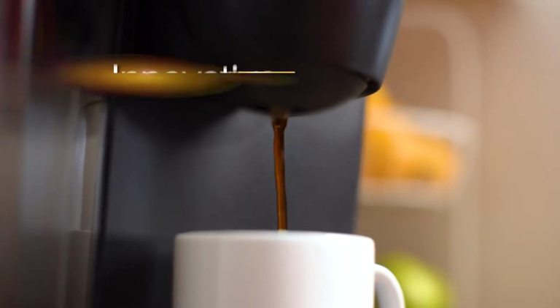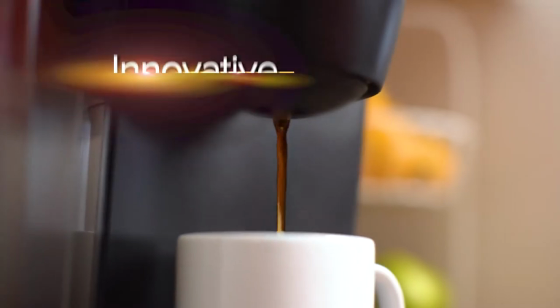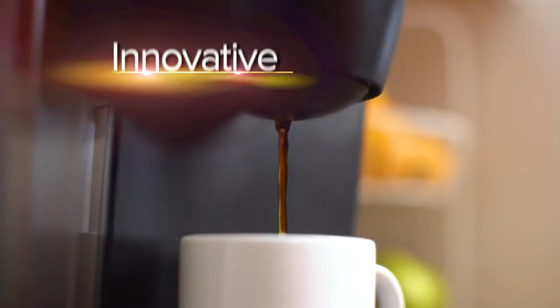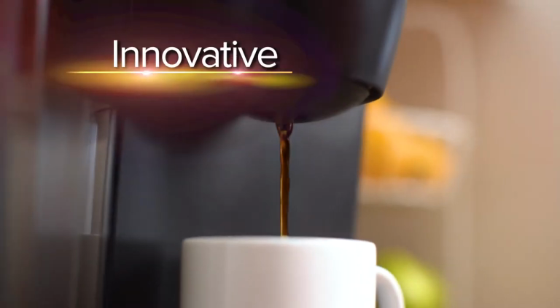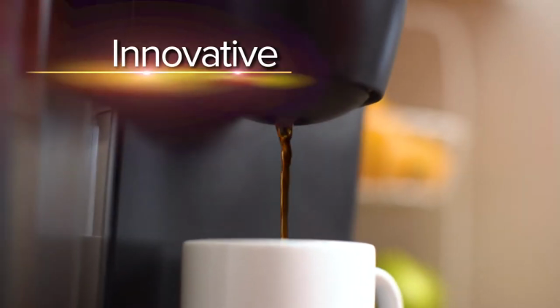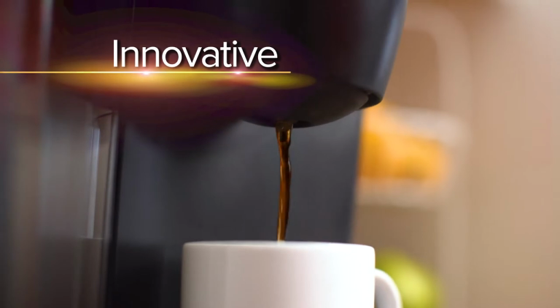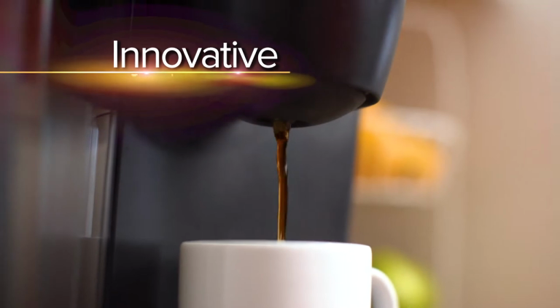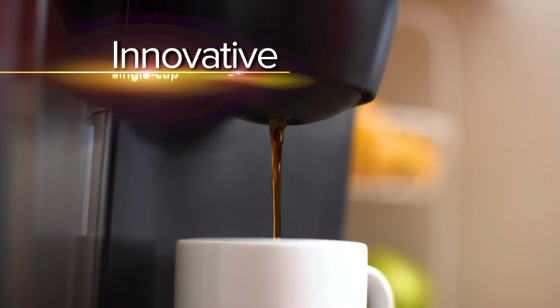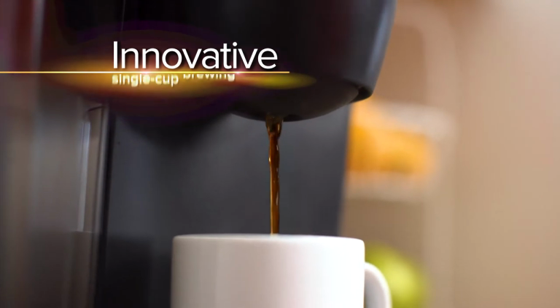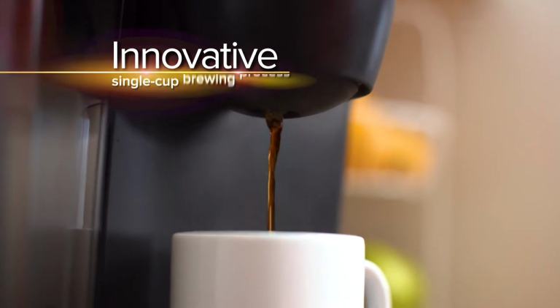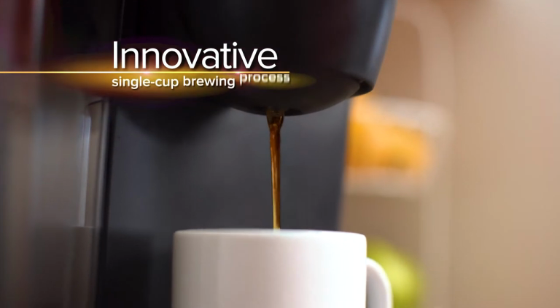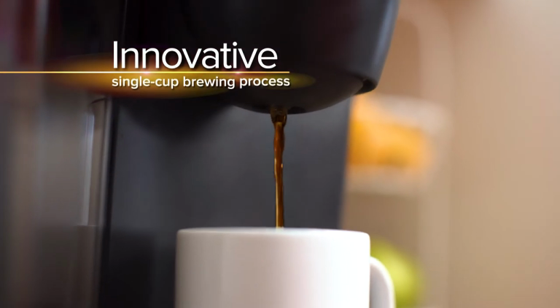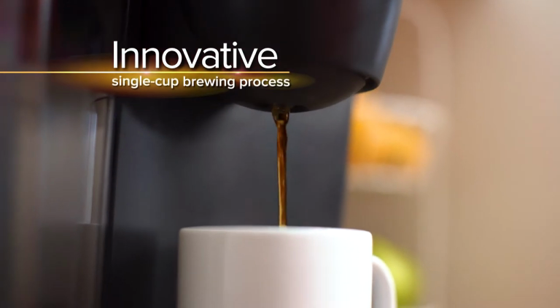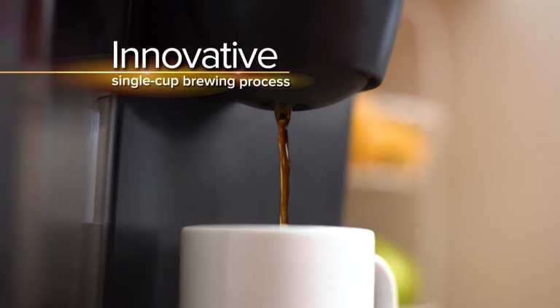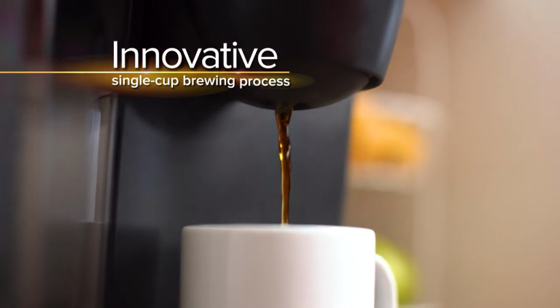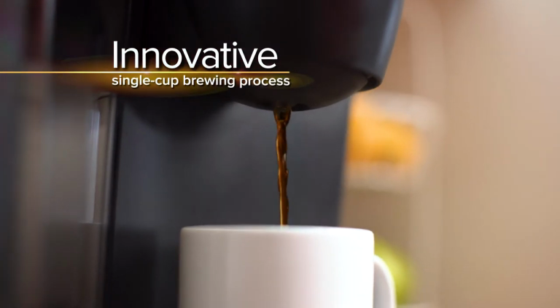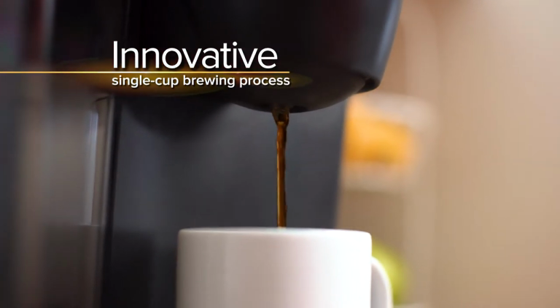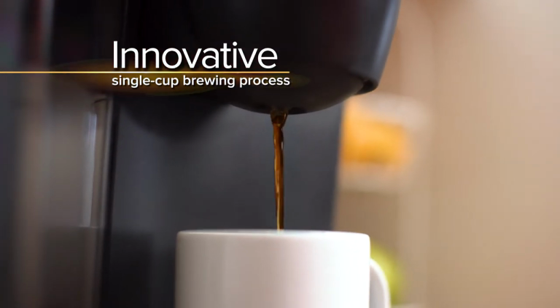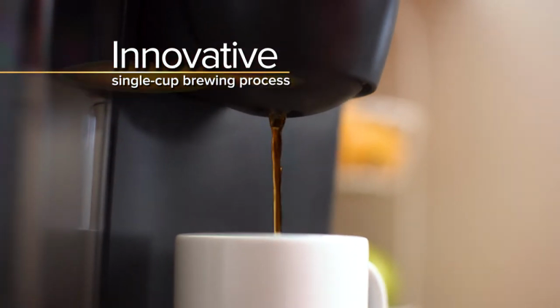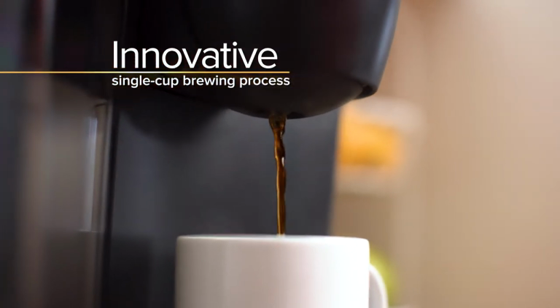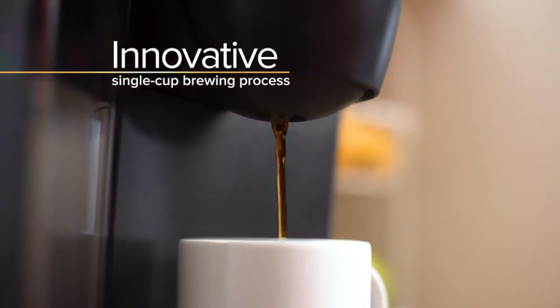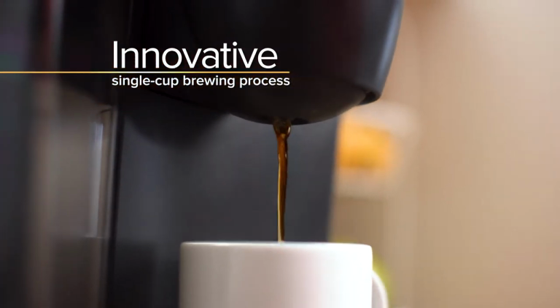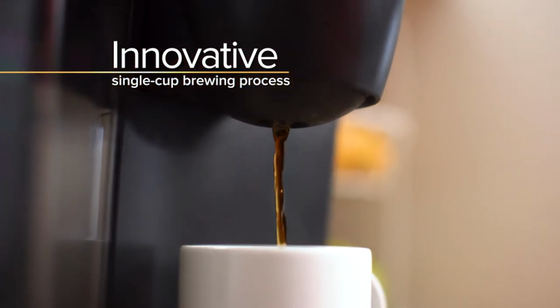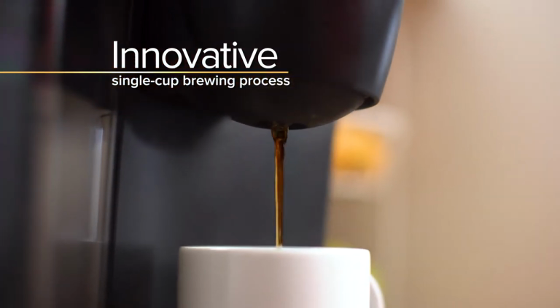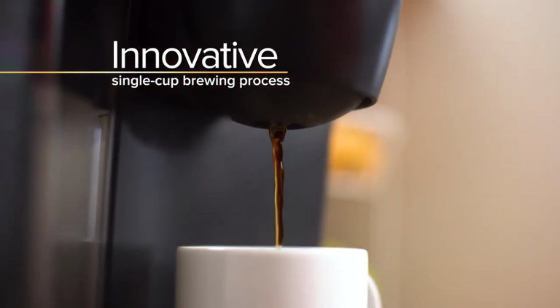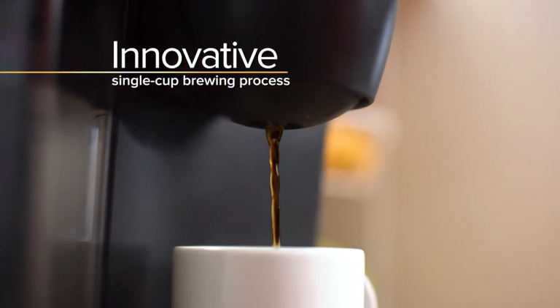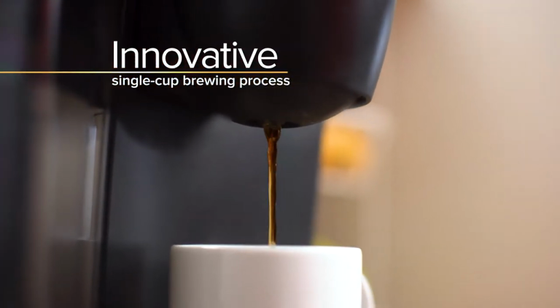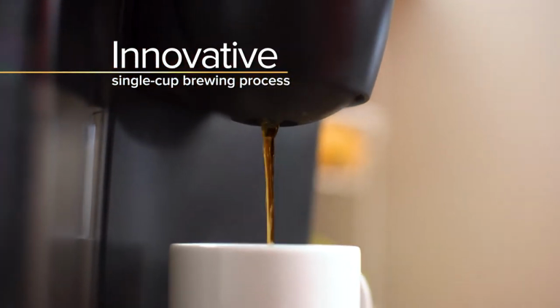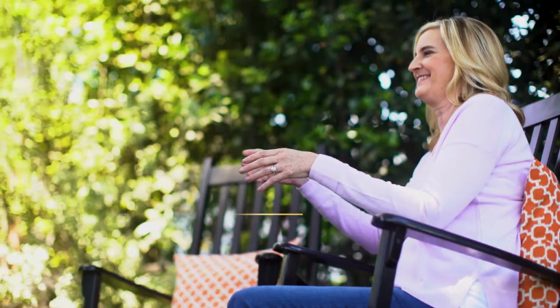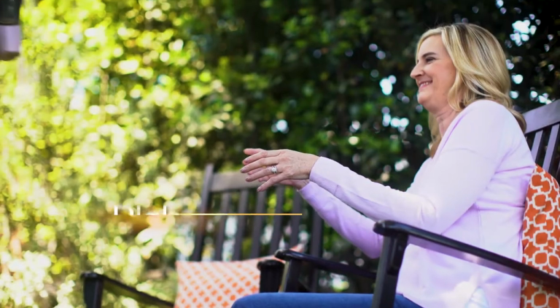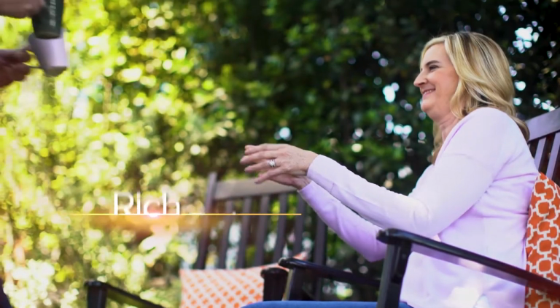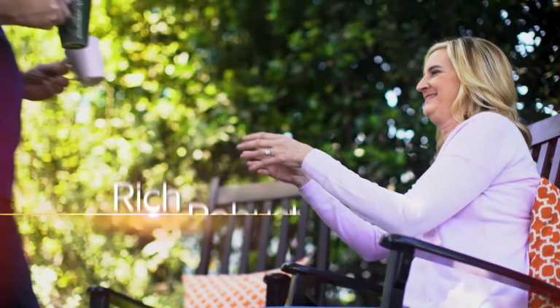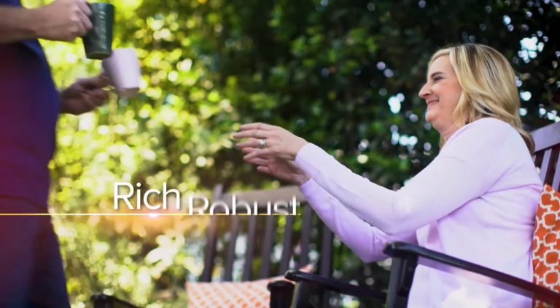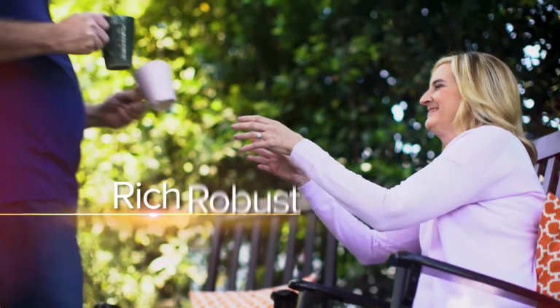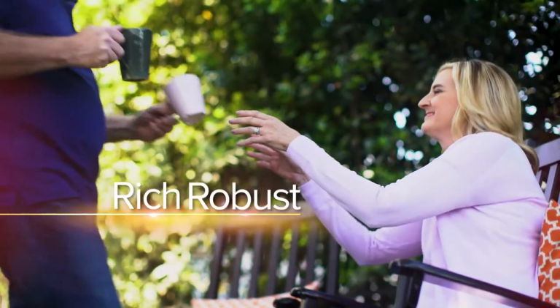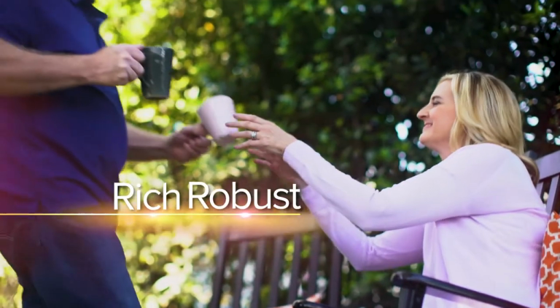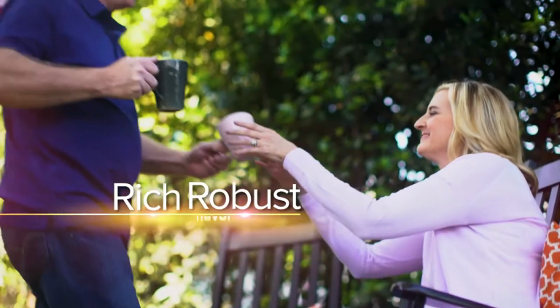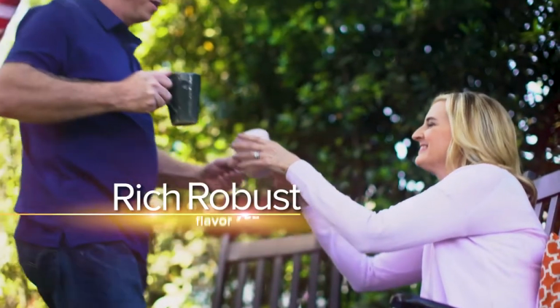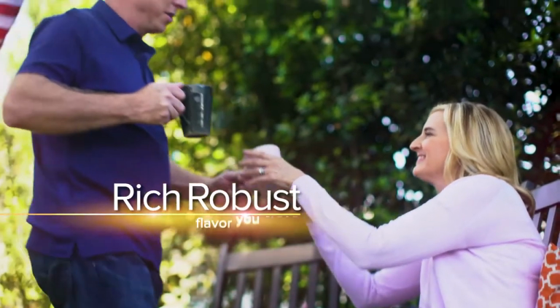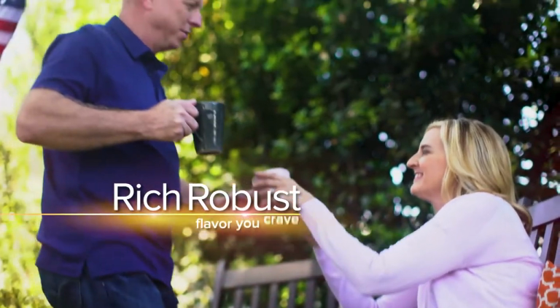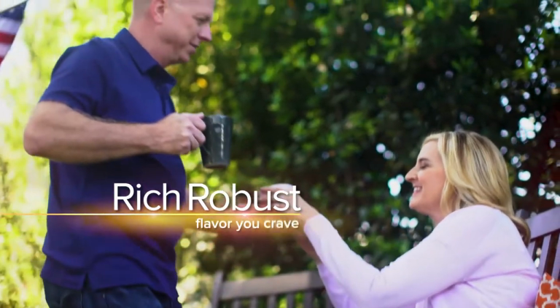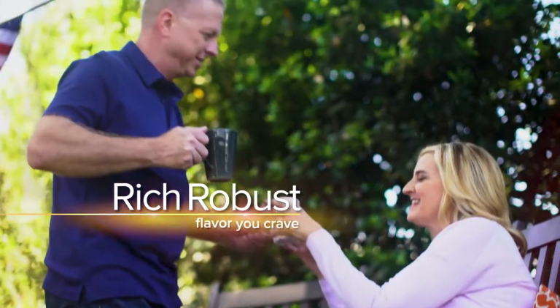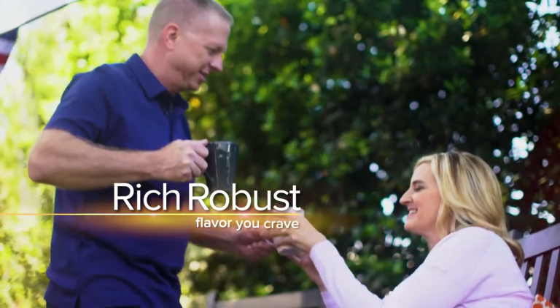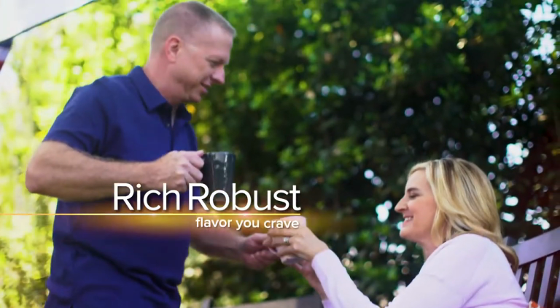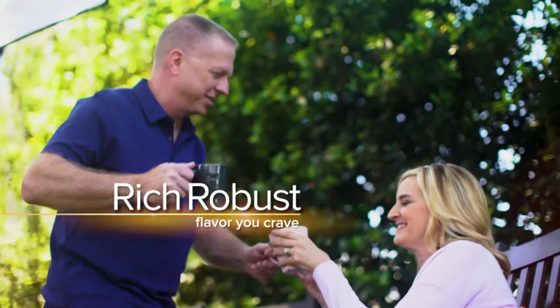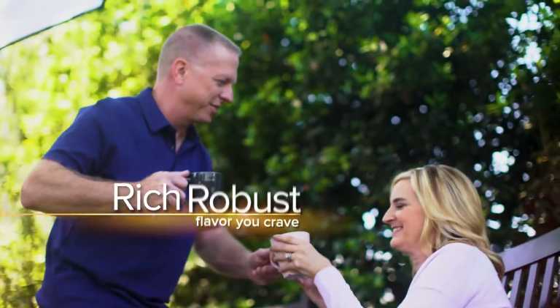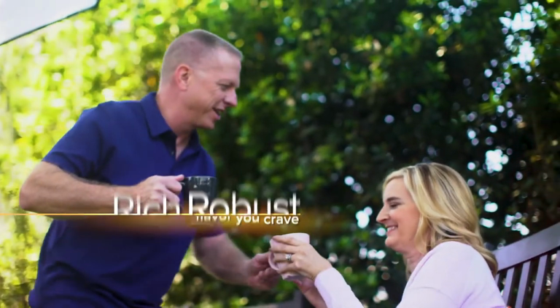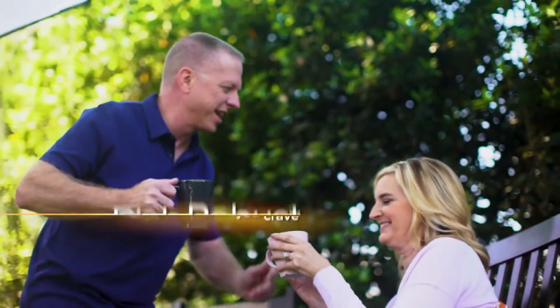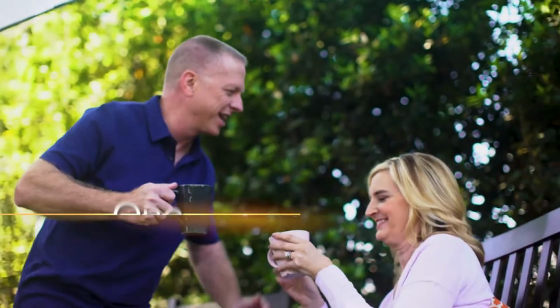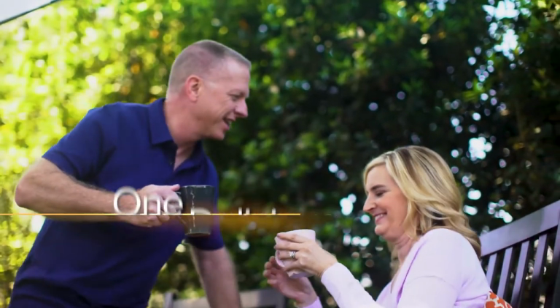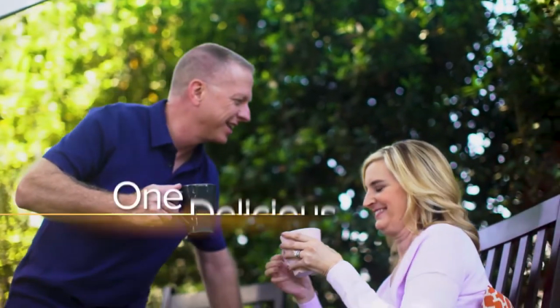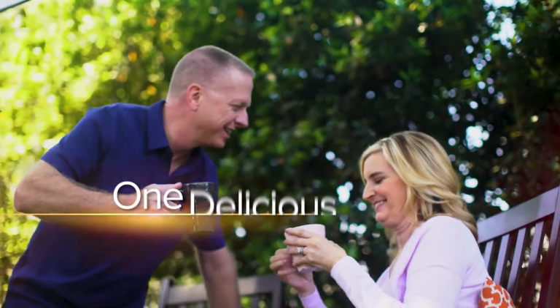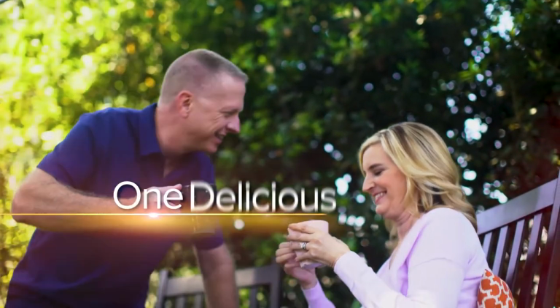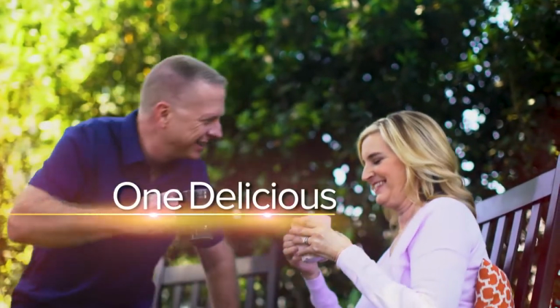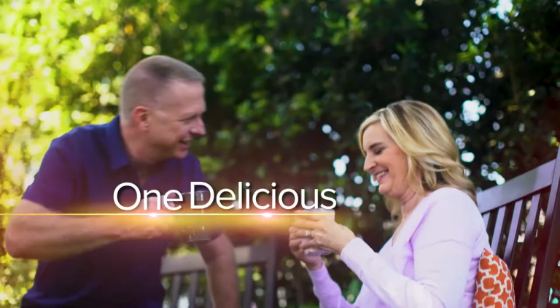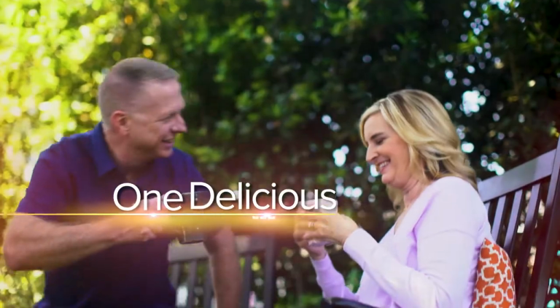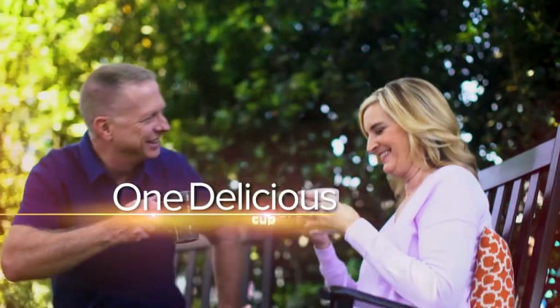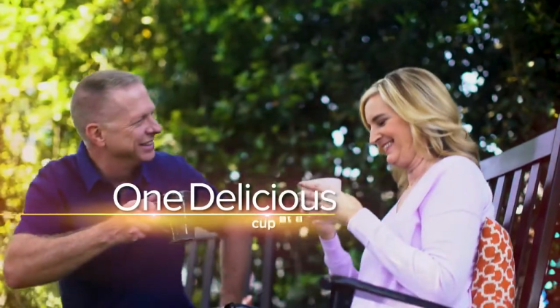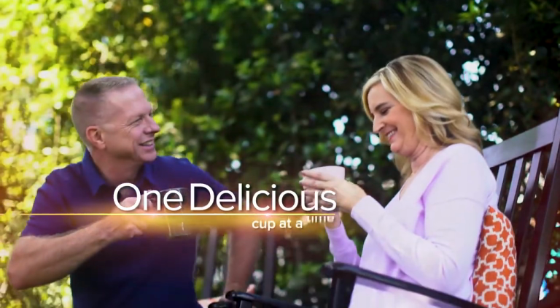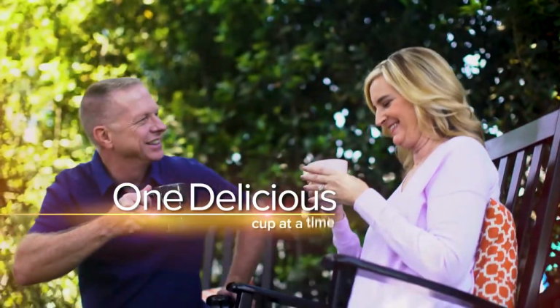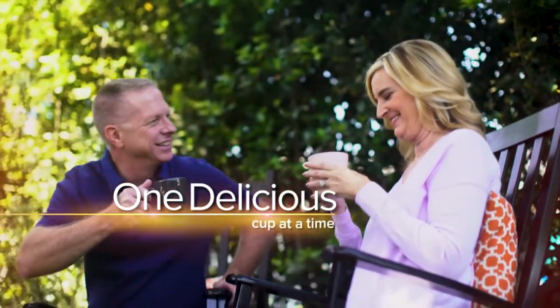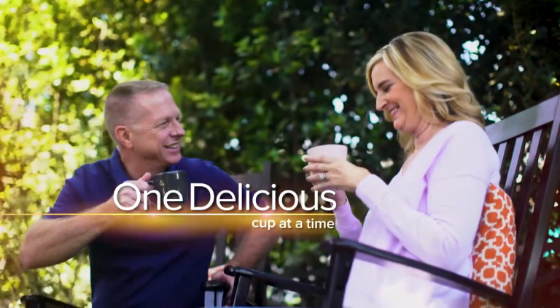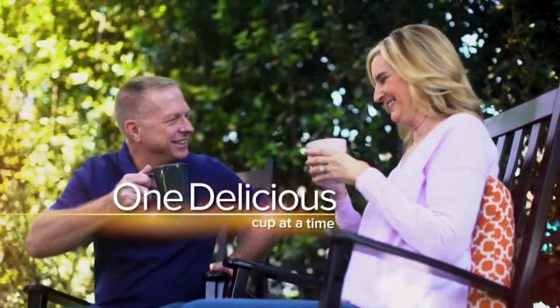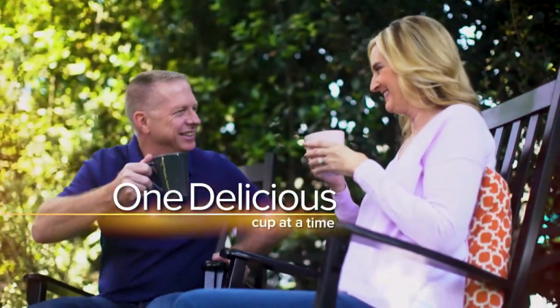Keurig has forever changed the way people brew and enjoy coffee with its innovative single cup brewing process, delivering the rich, robust flavor you crave, one delicious cup at a time.